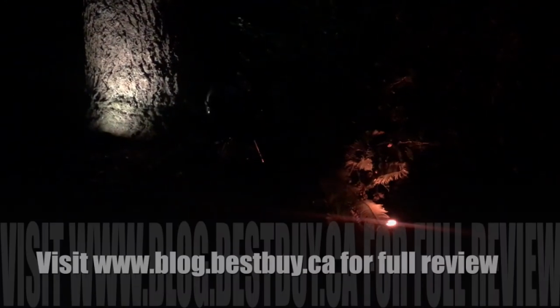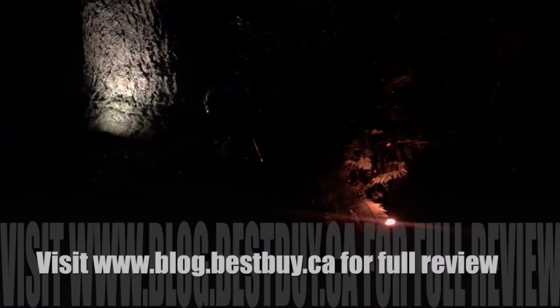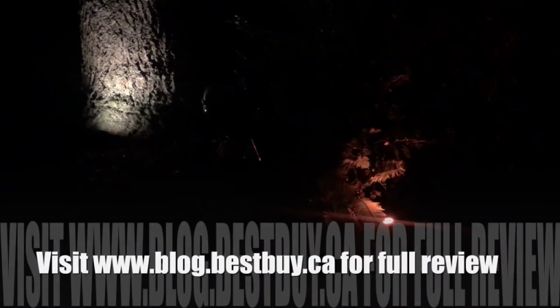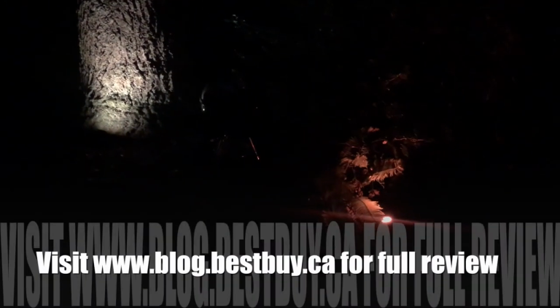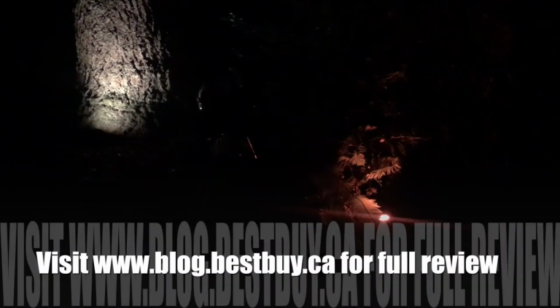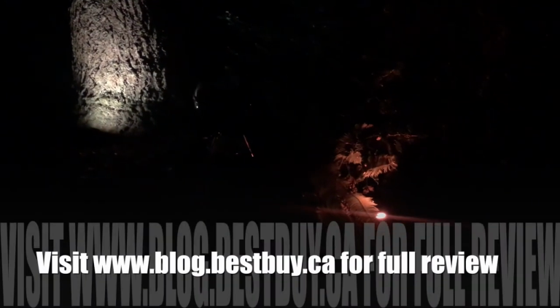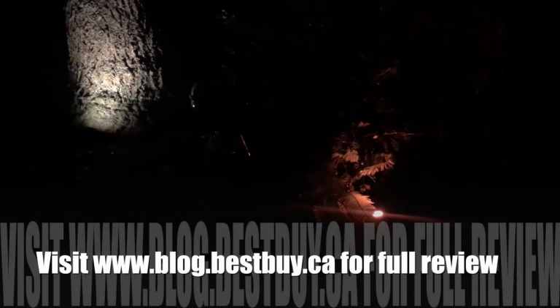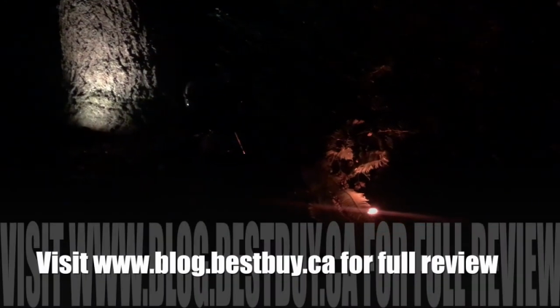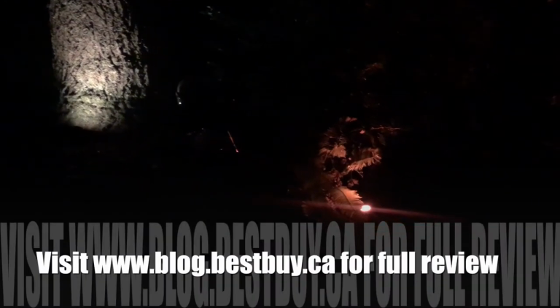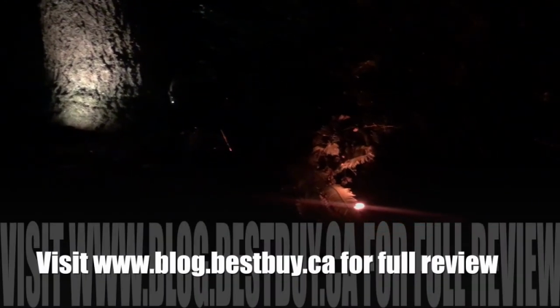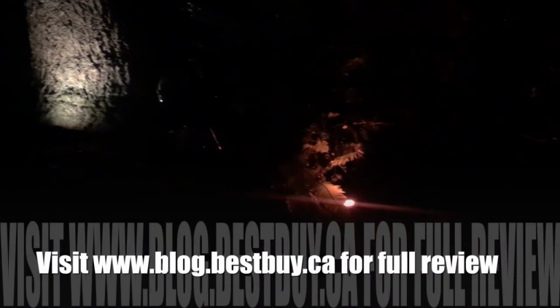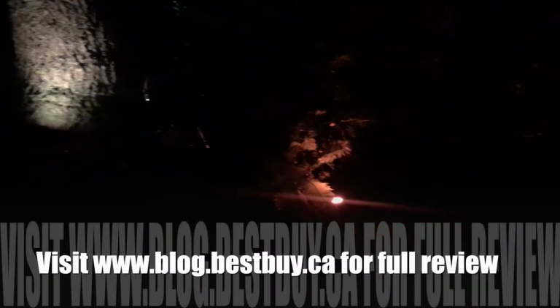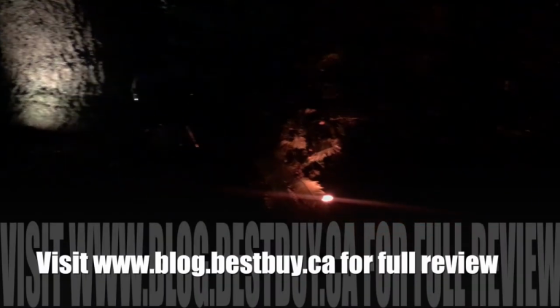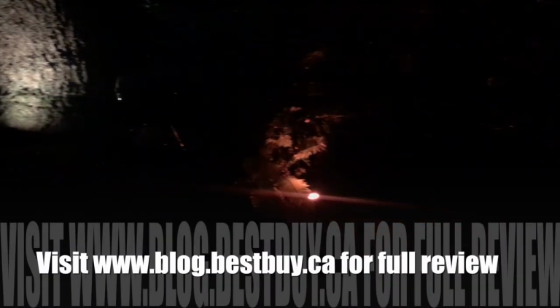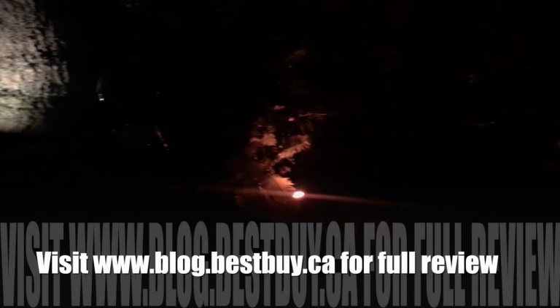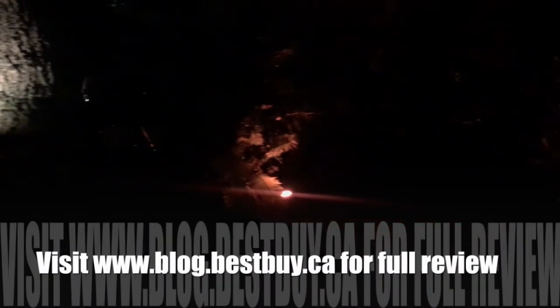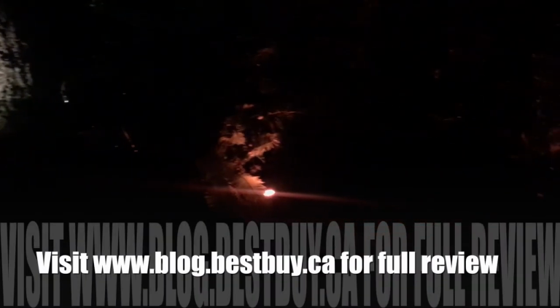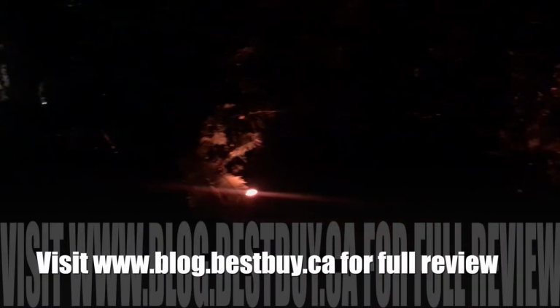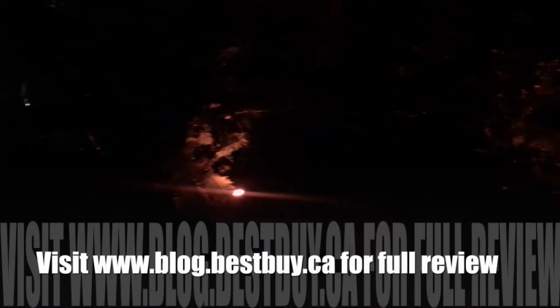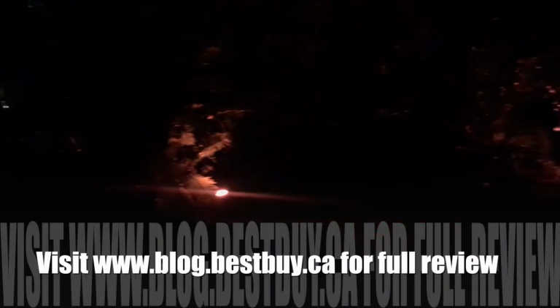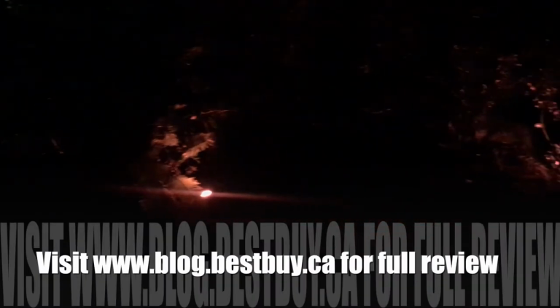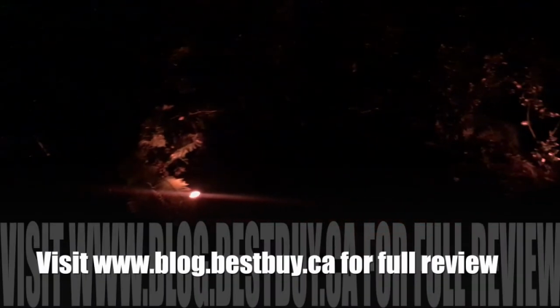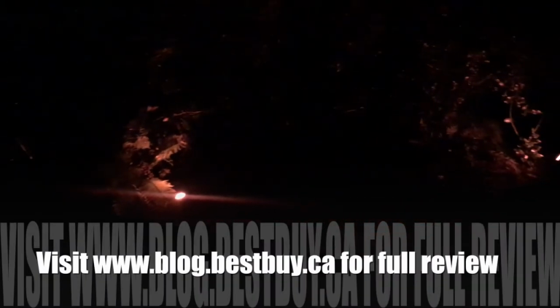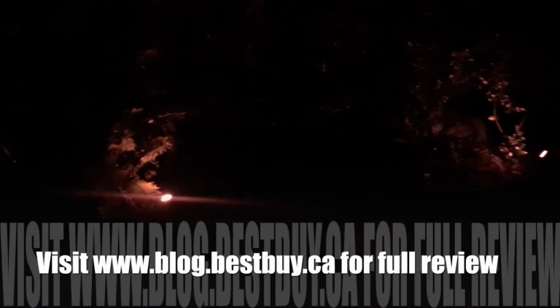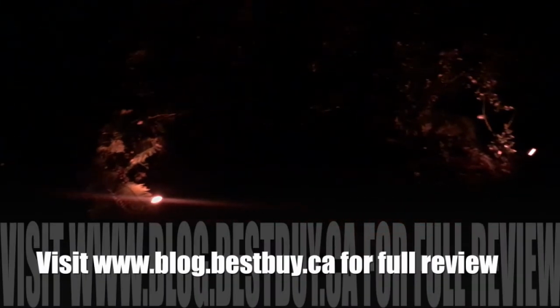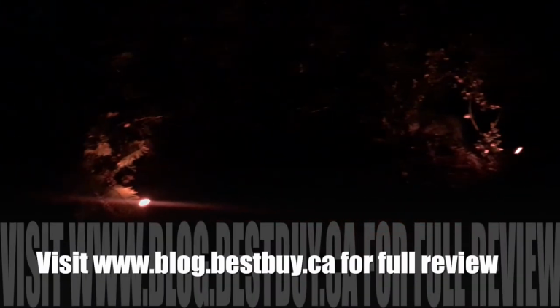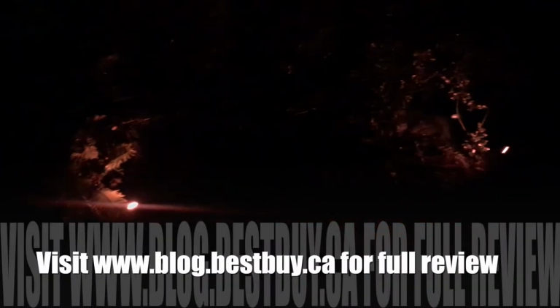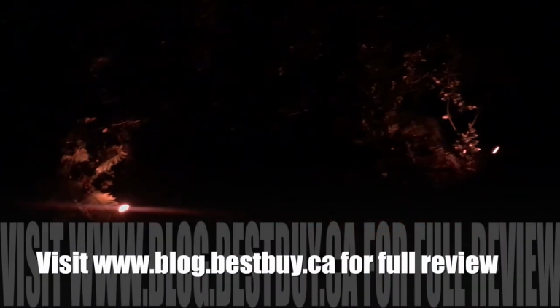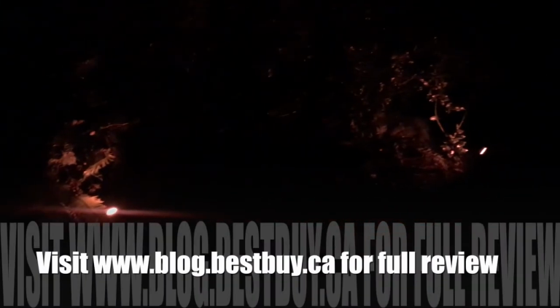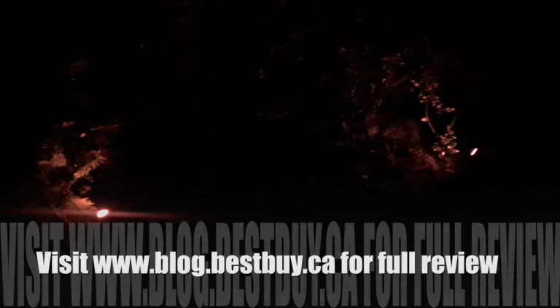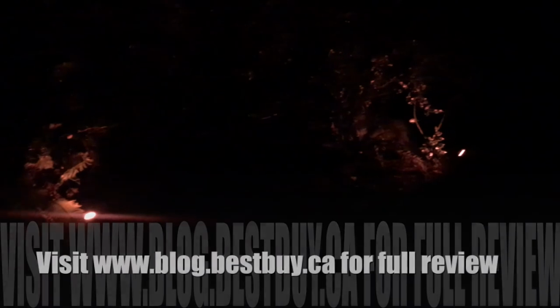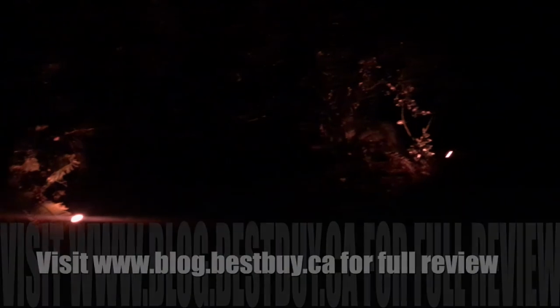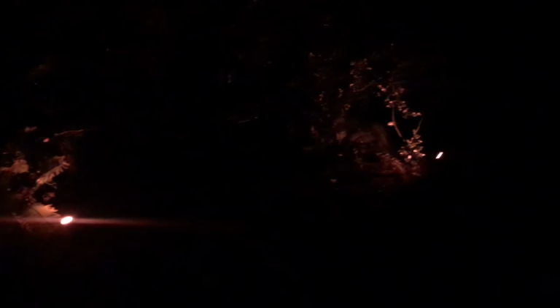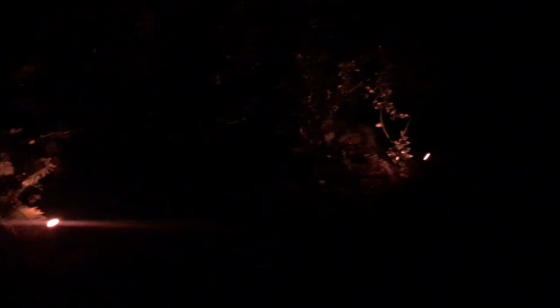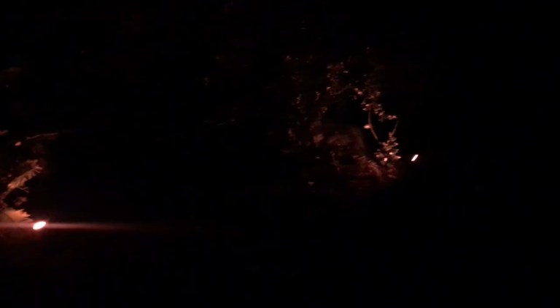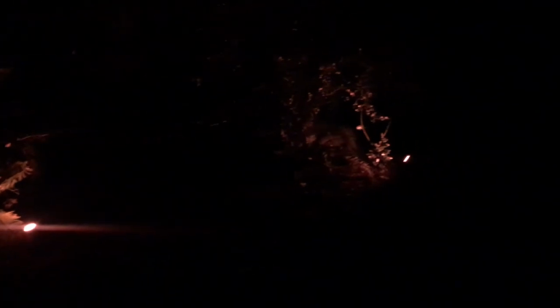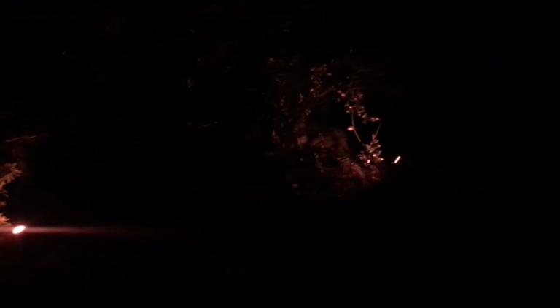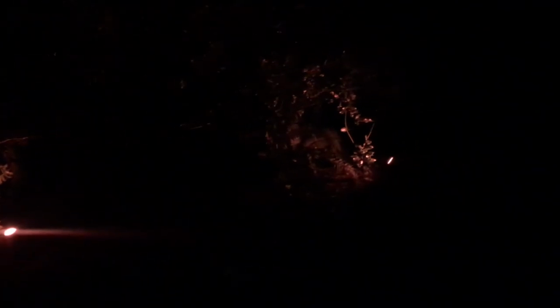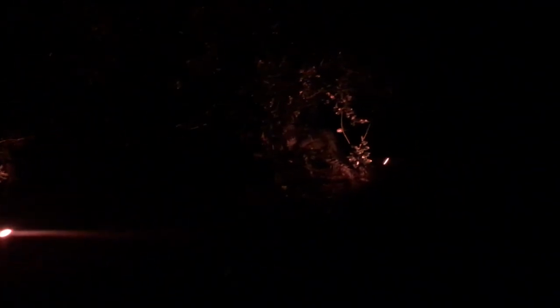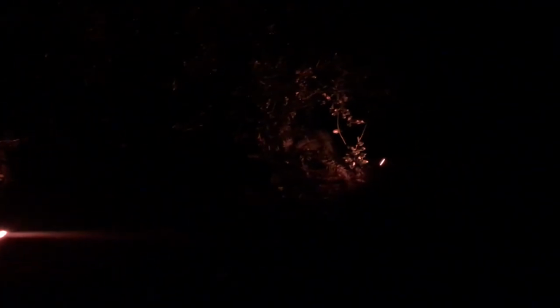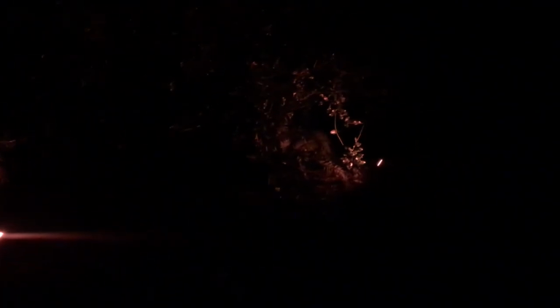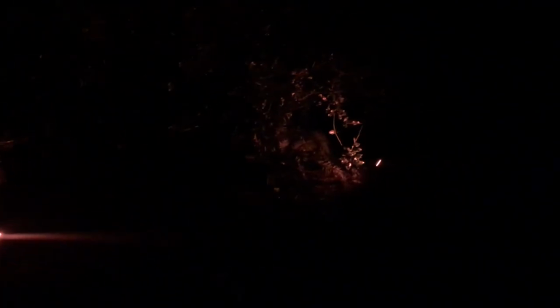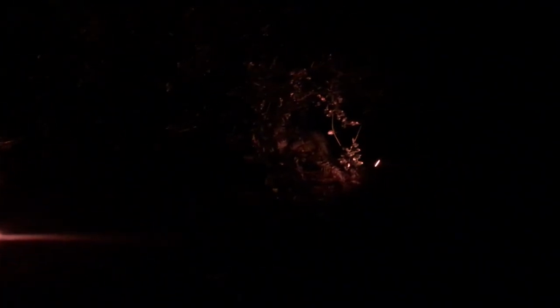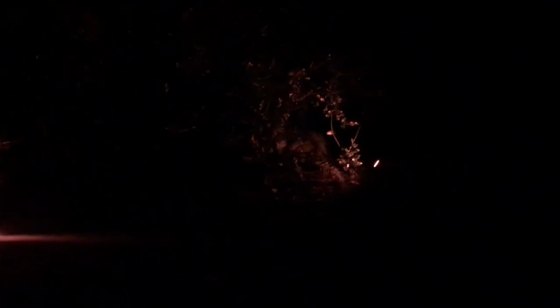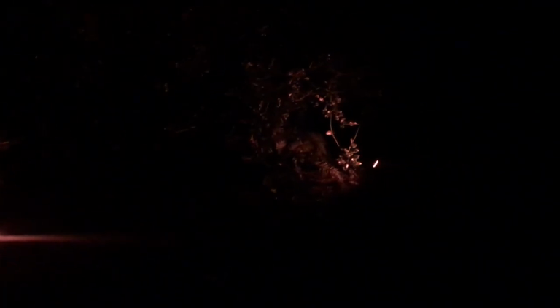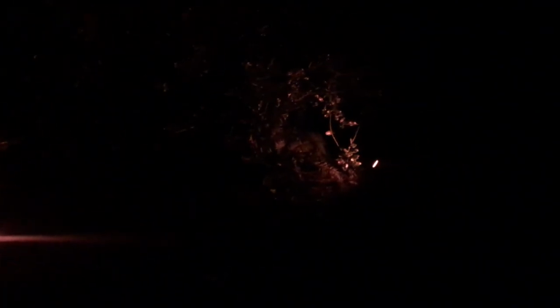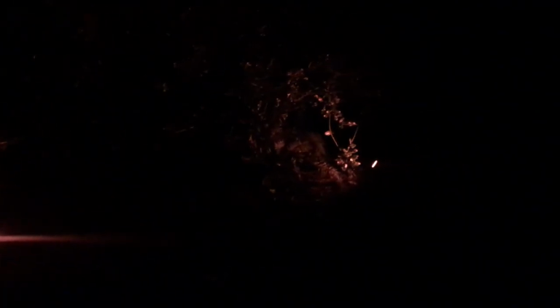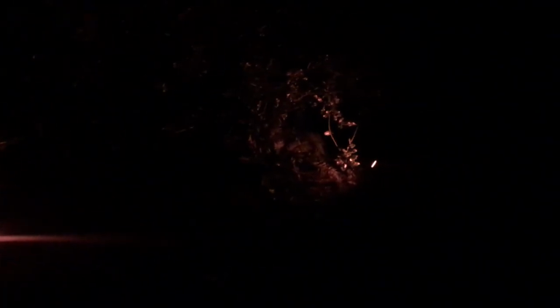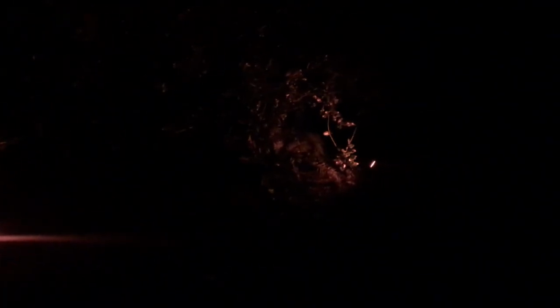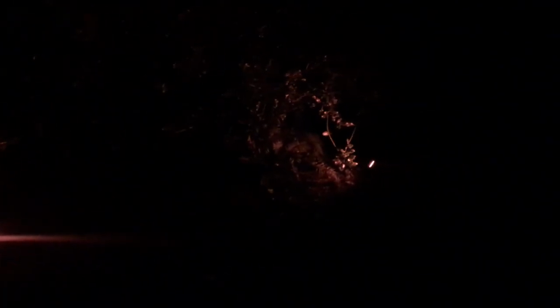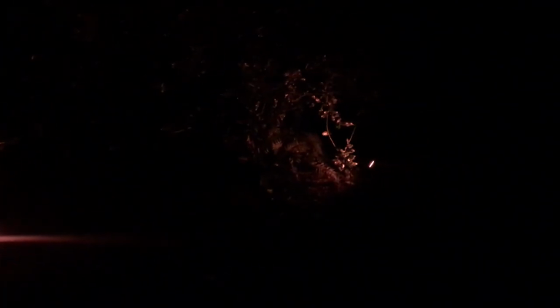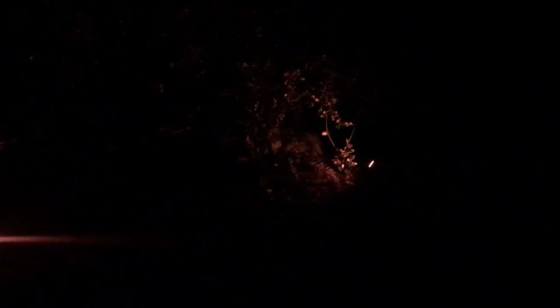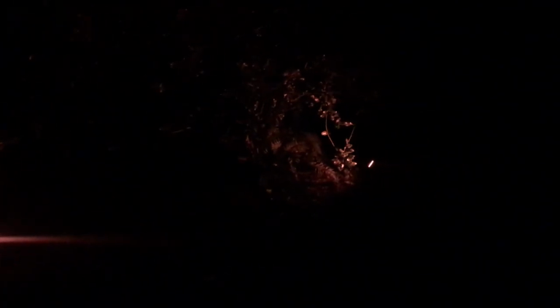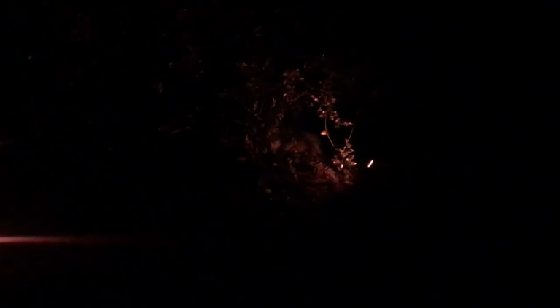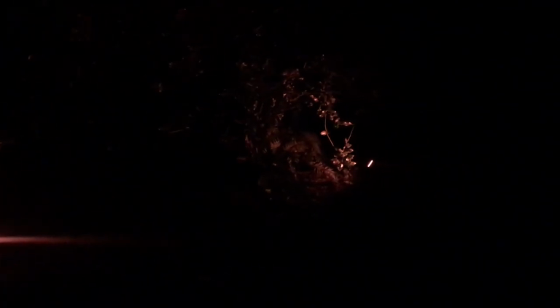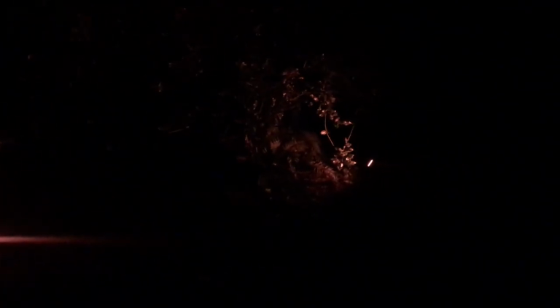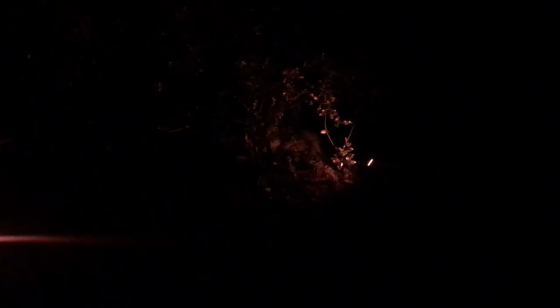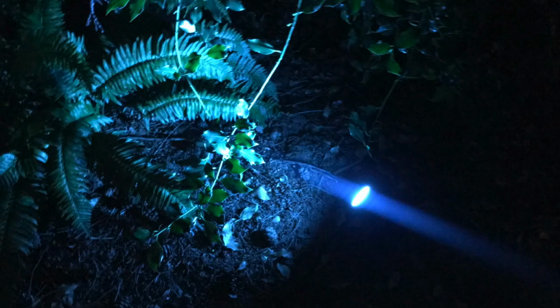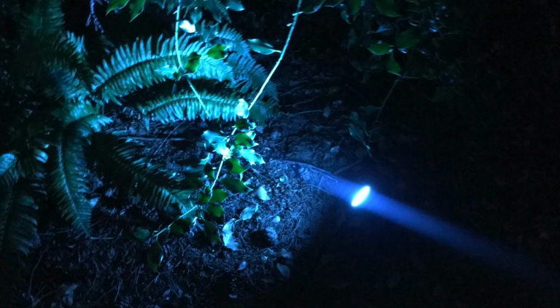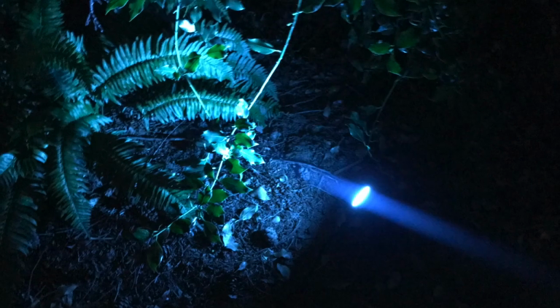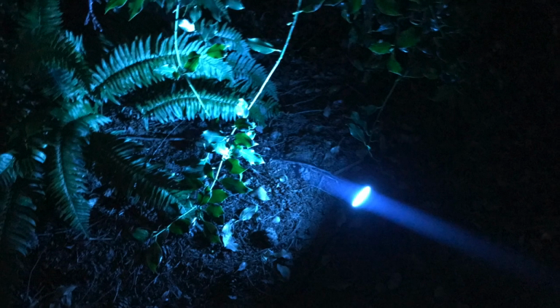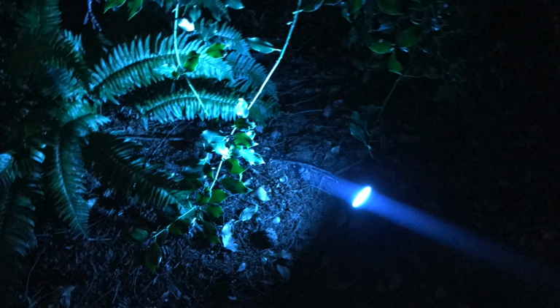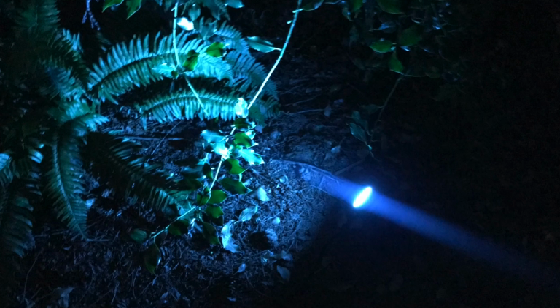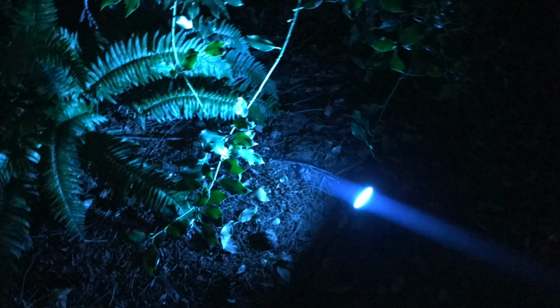That's it for my look at the Philips Hue Lily Spotlights. You can see my full written review on Best Buy Canada's blog. Thanks for watching!